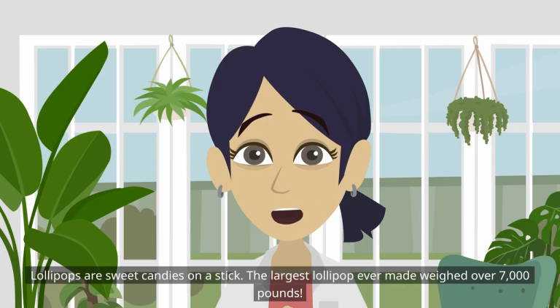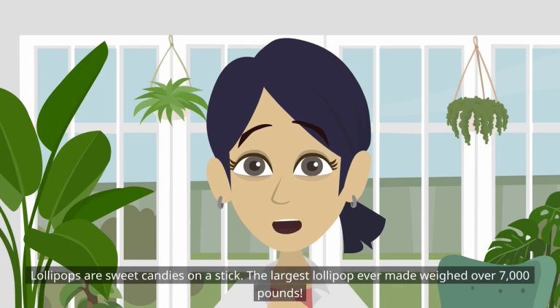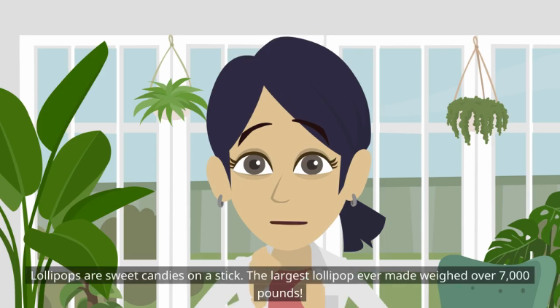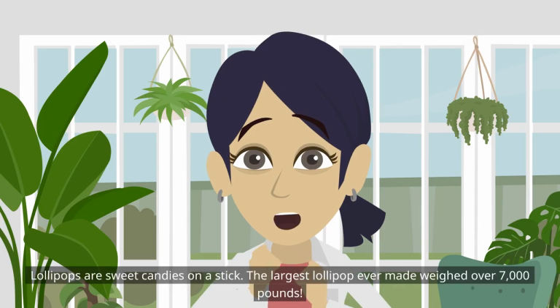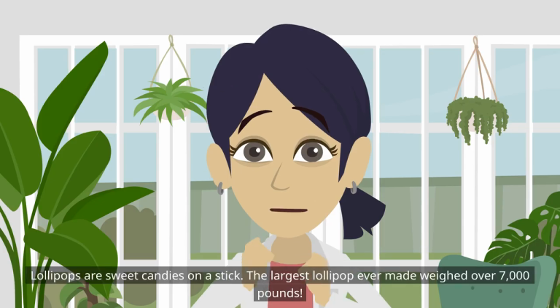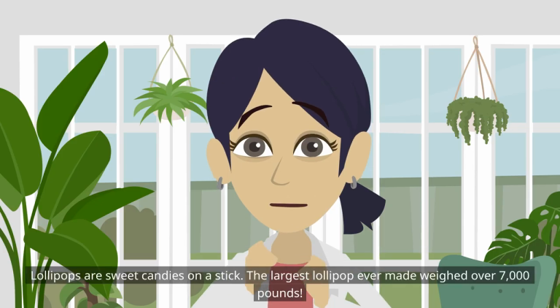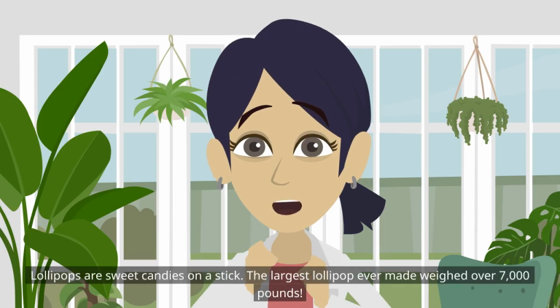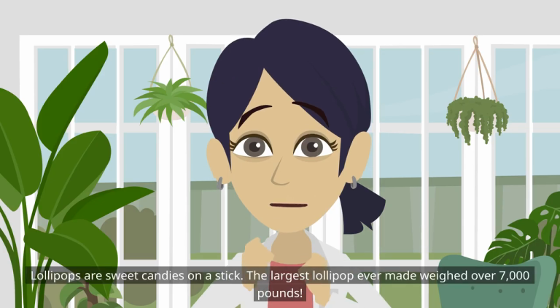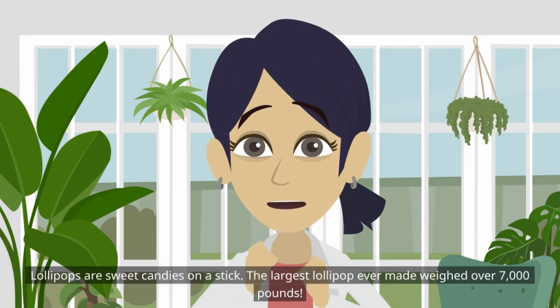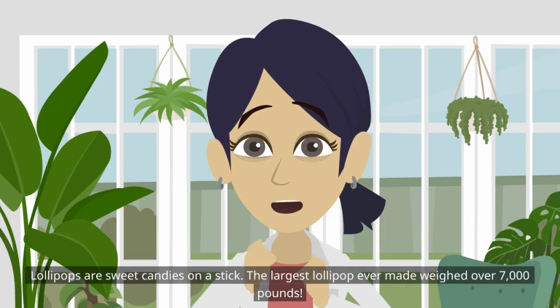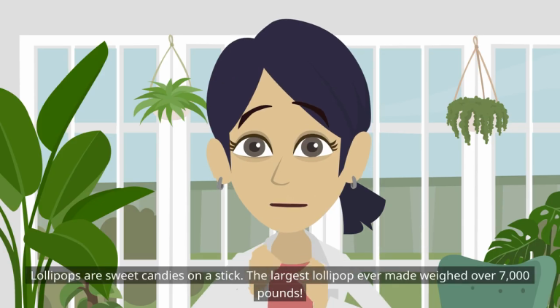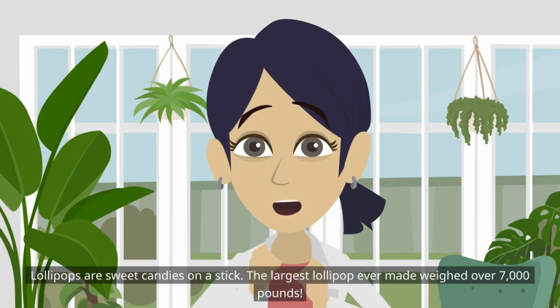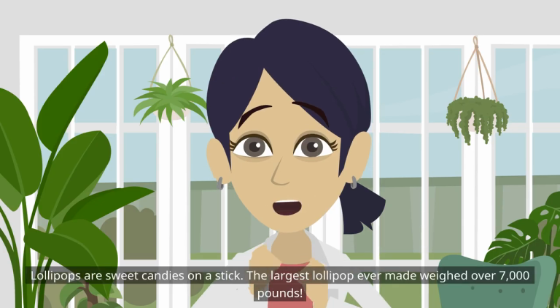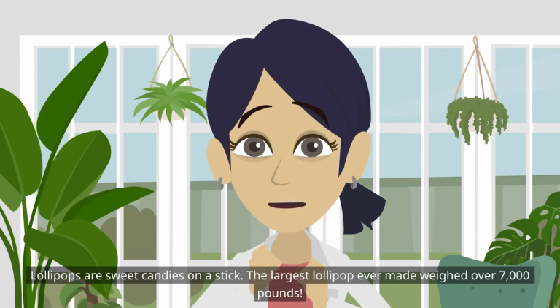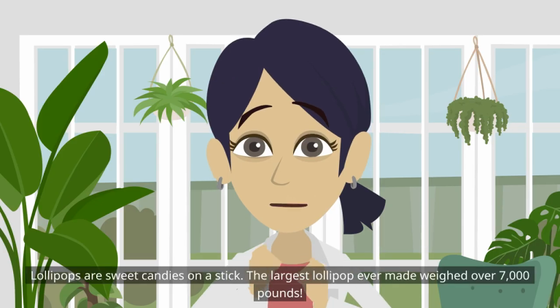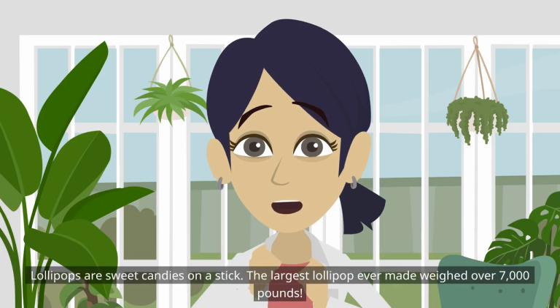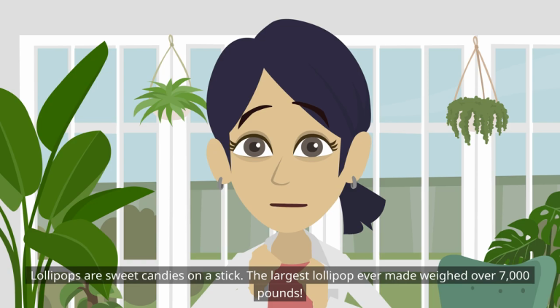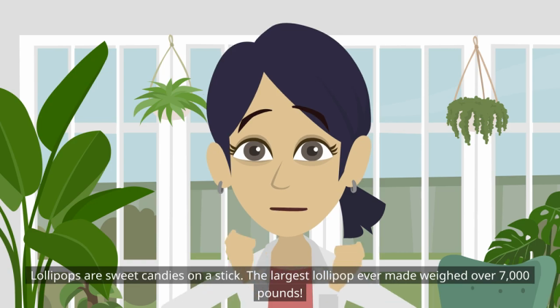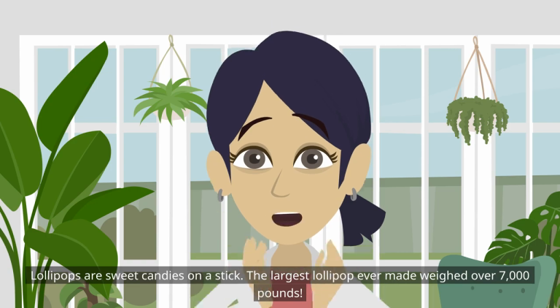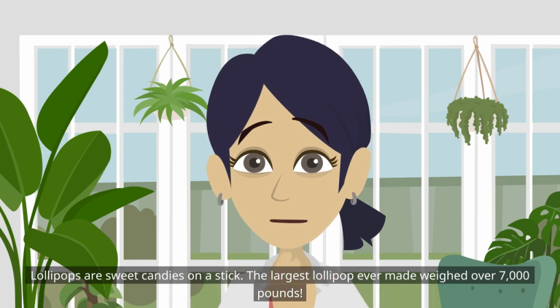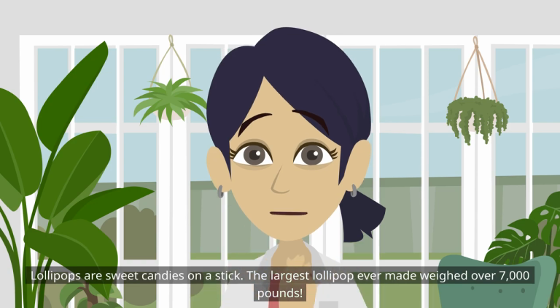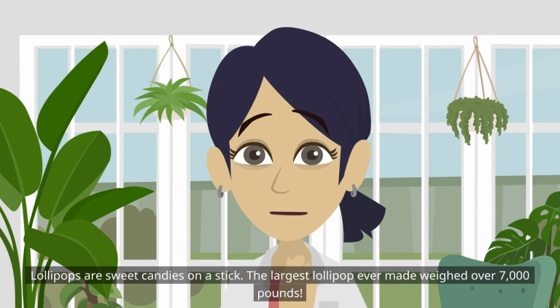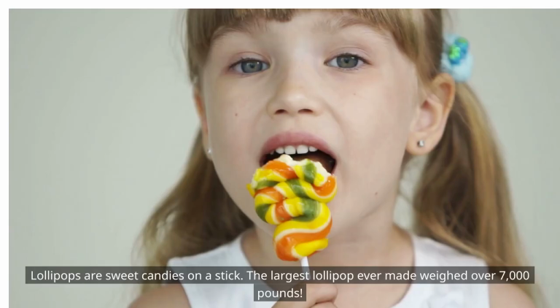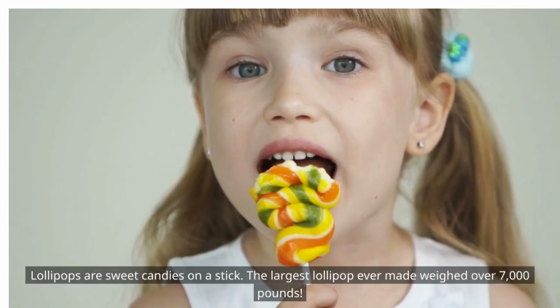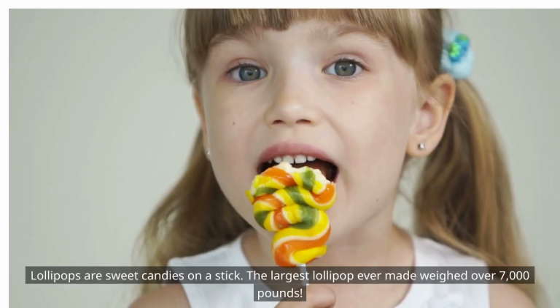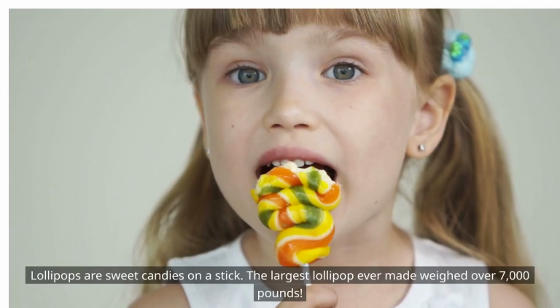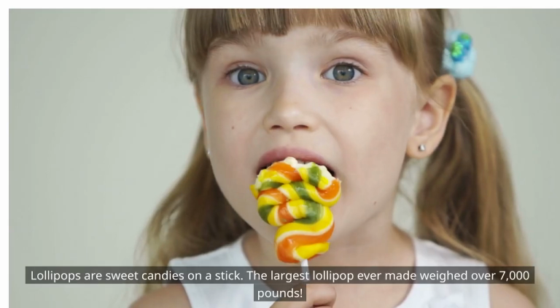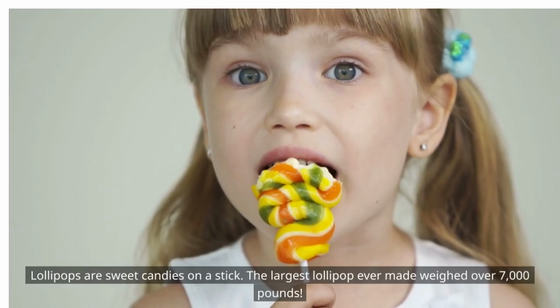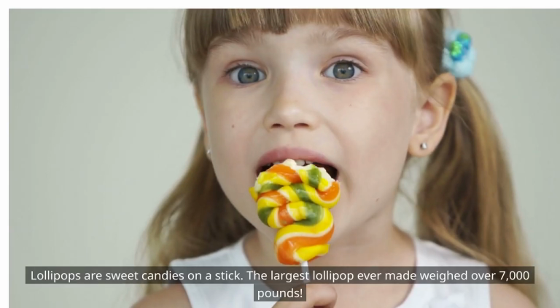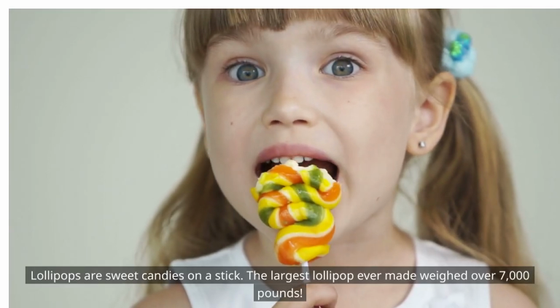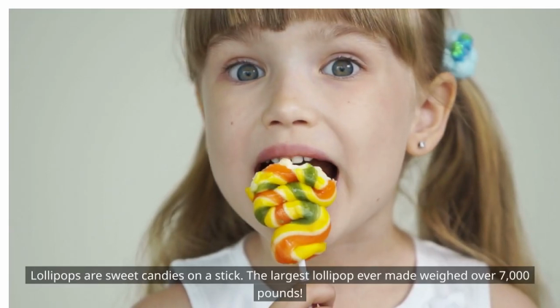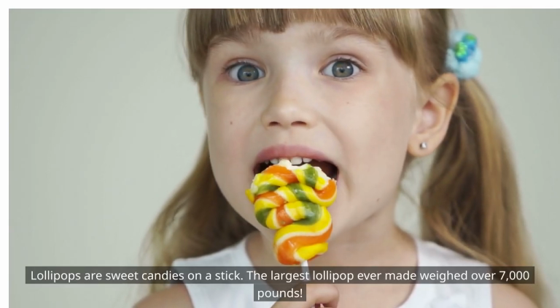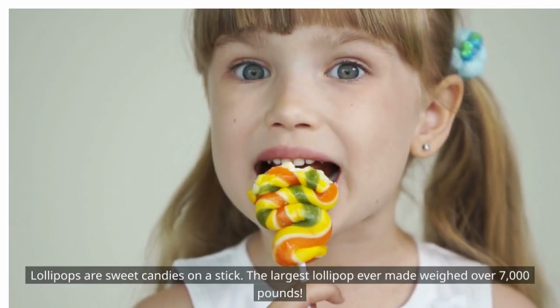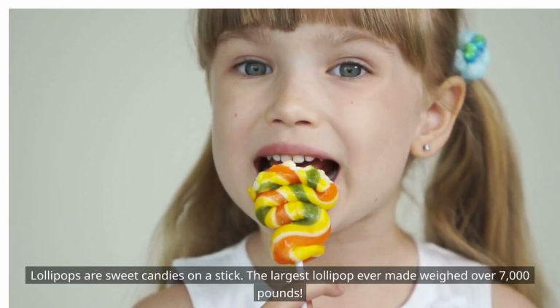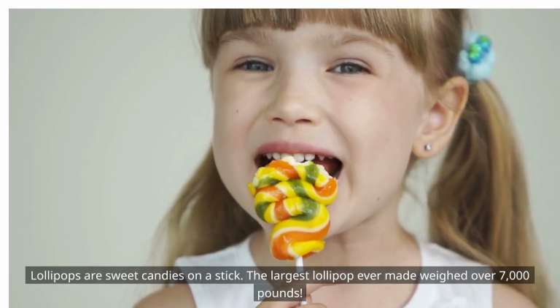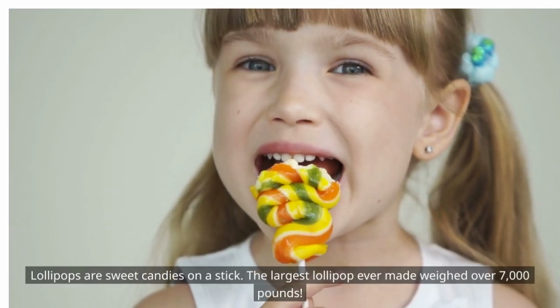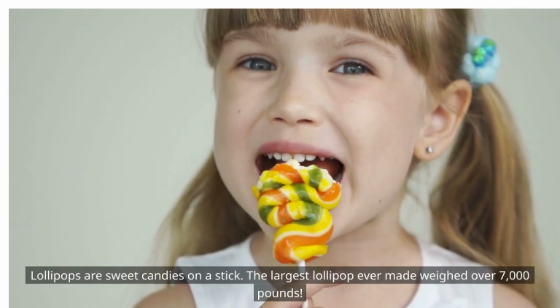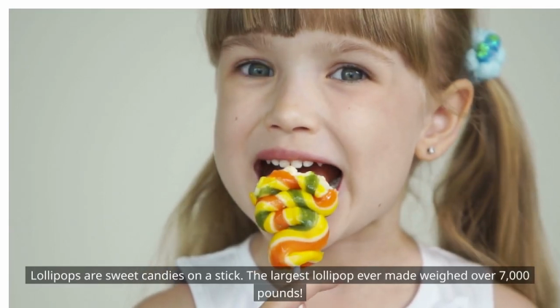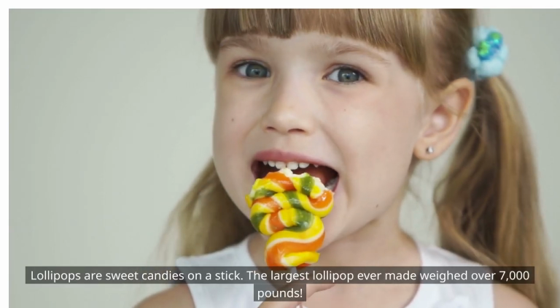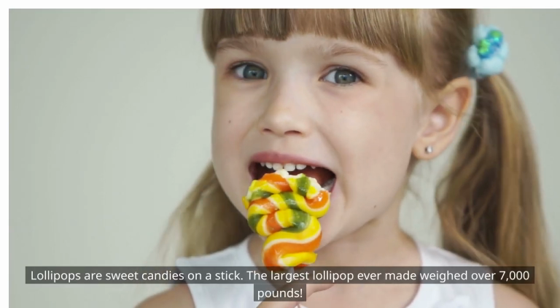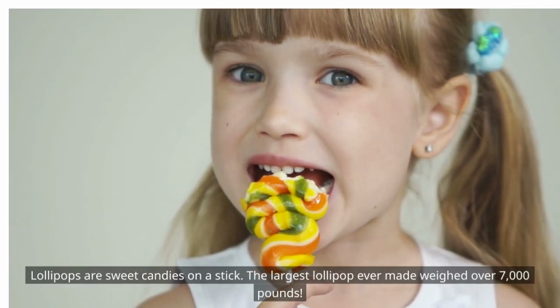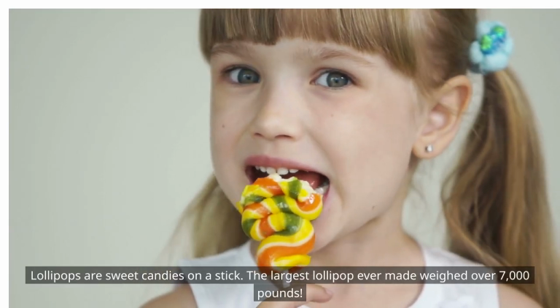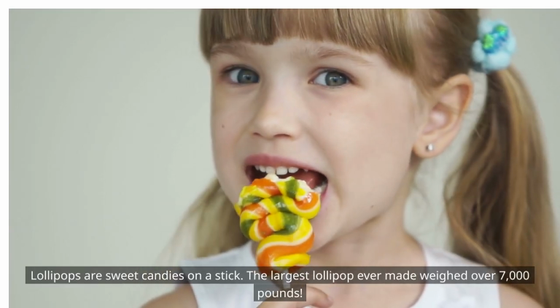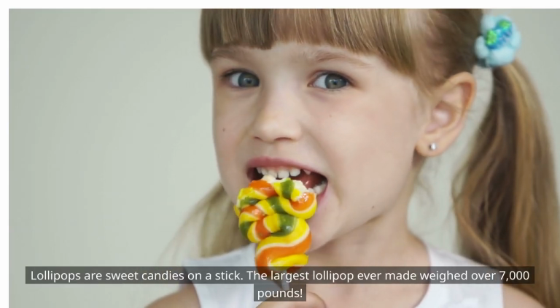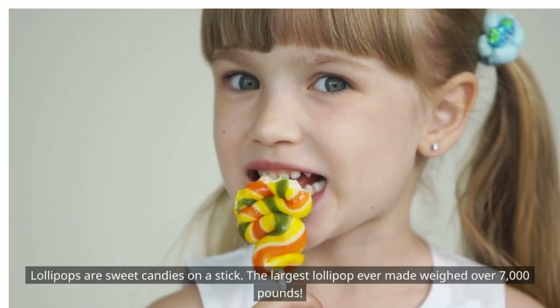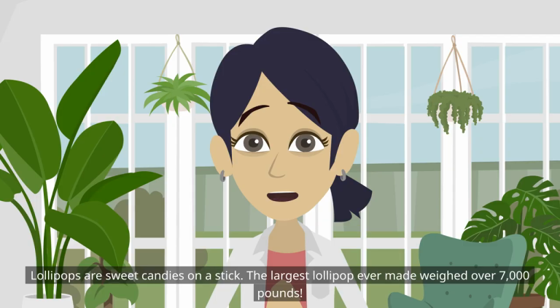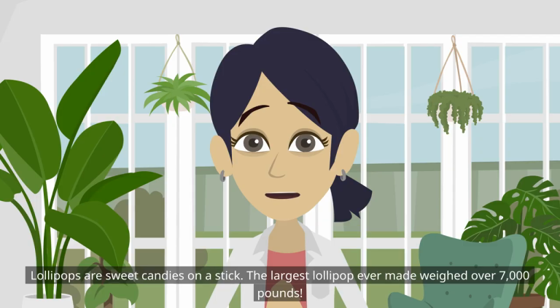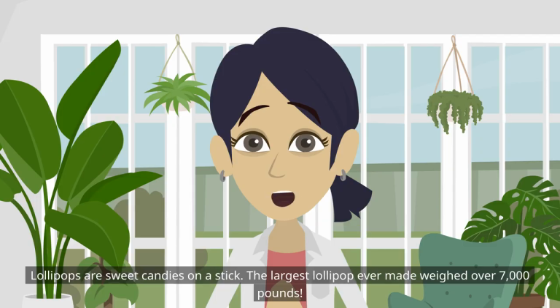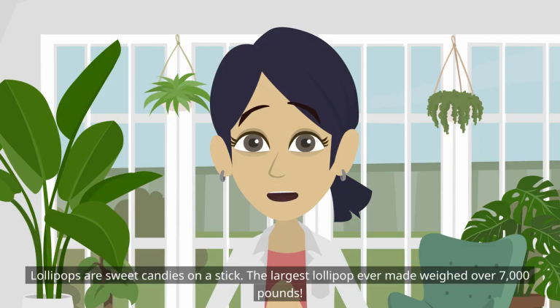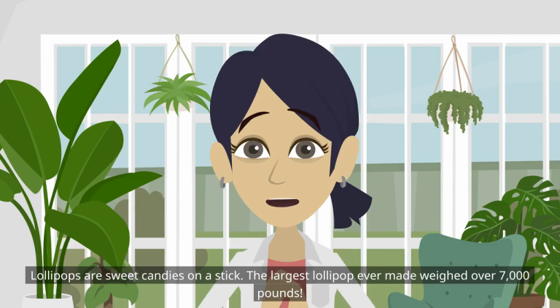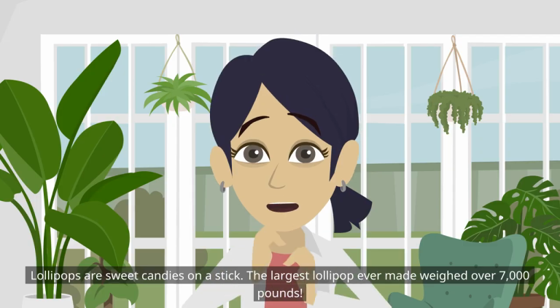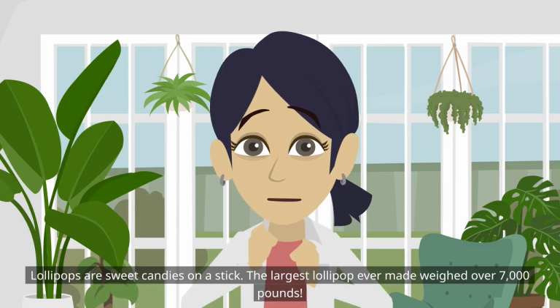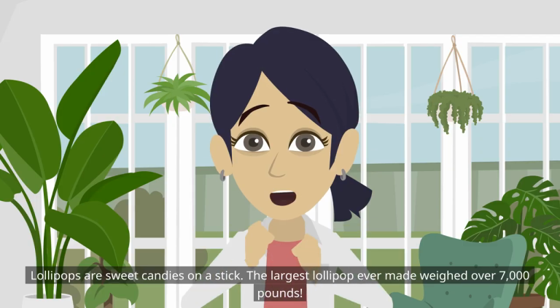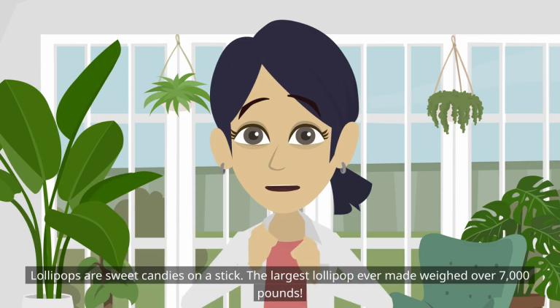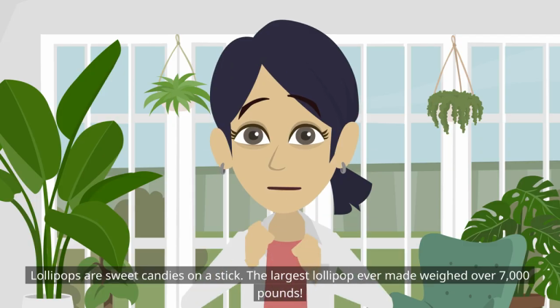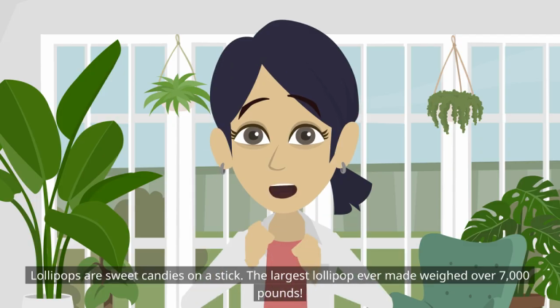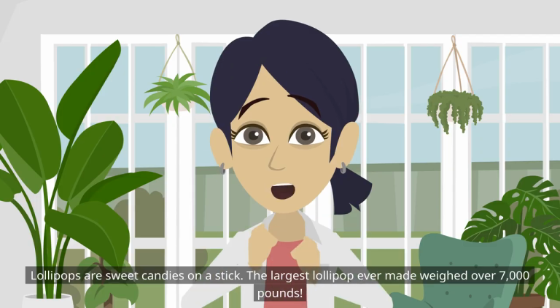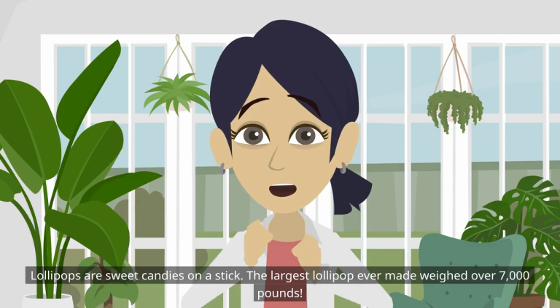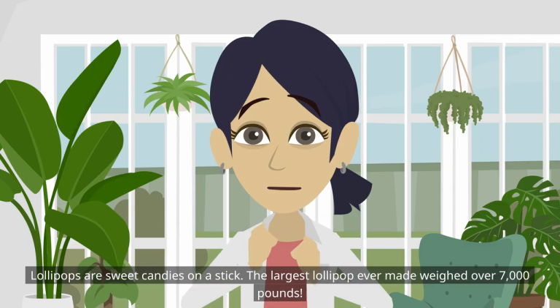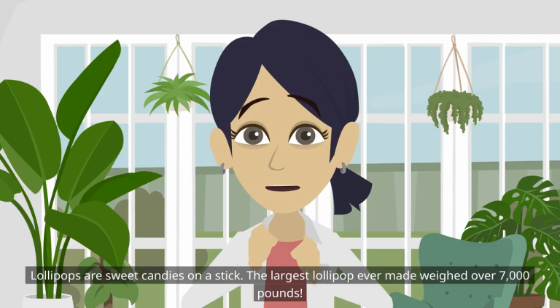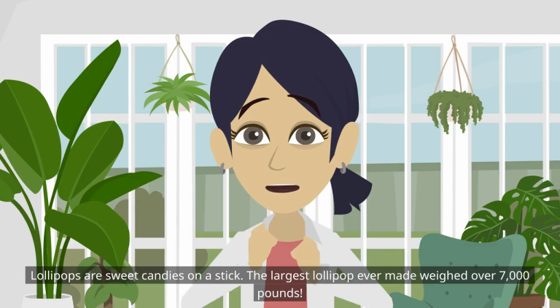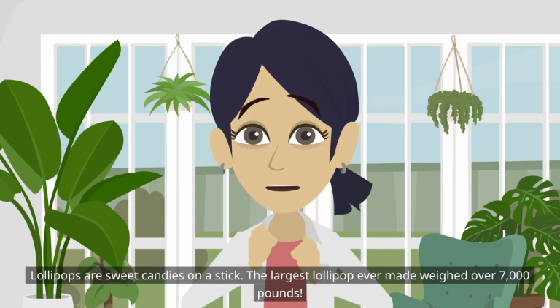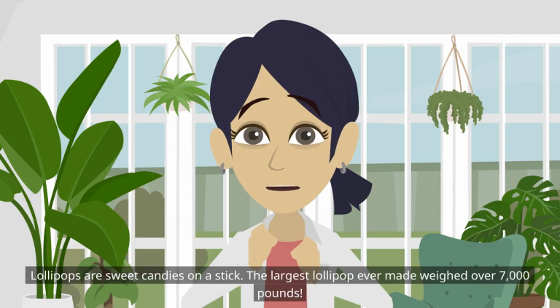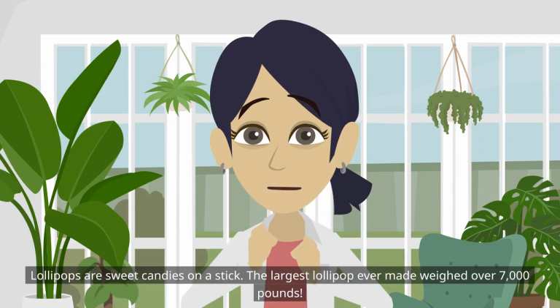Lollipops are sweet candies on a stick. The largest lollipop ever made weighed over 7,000 pounds!